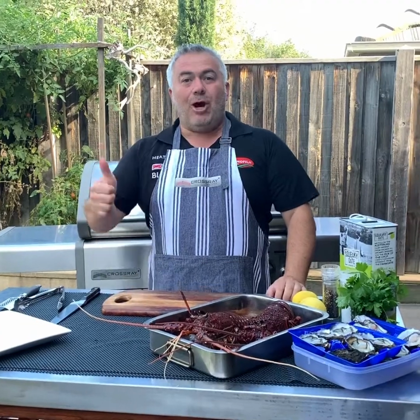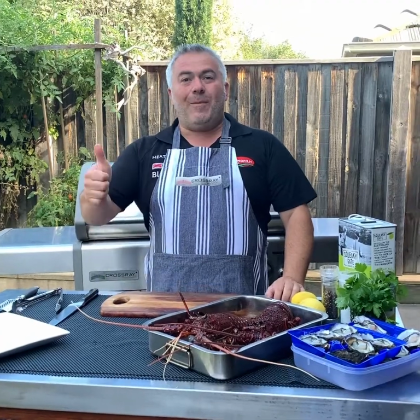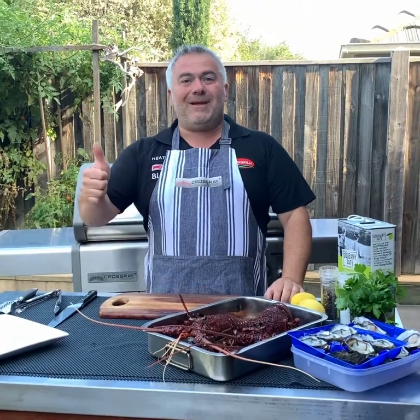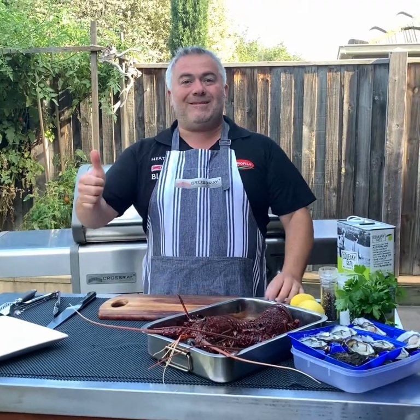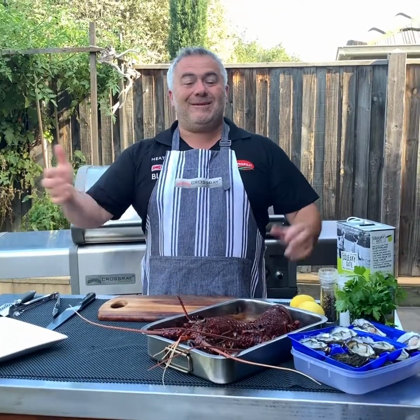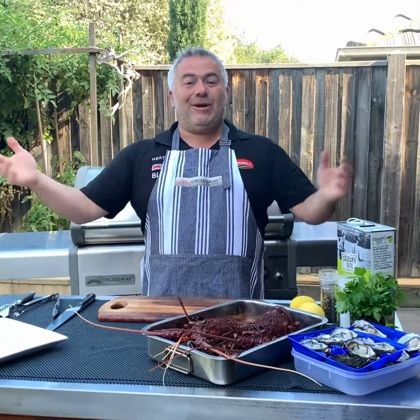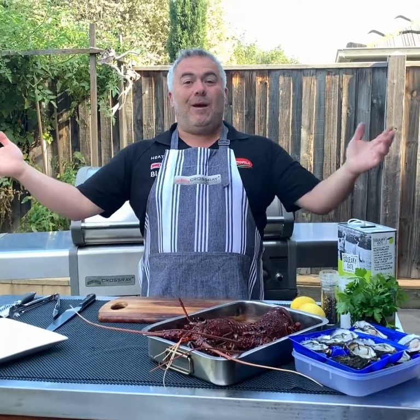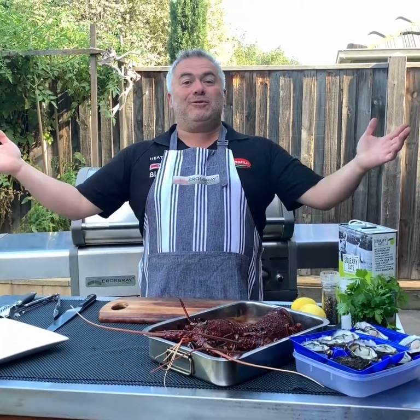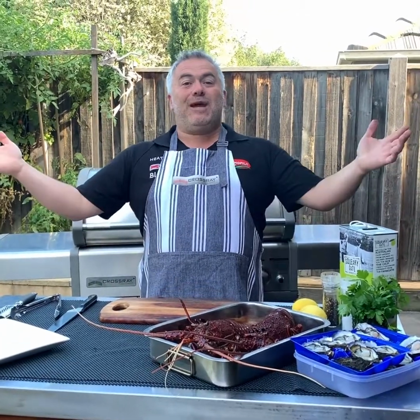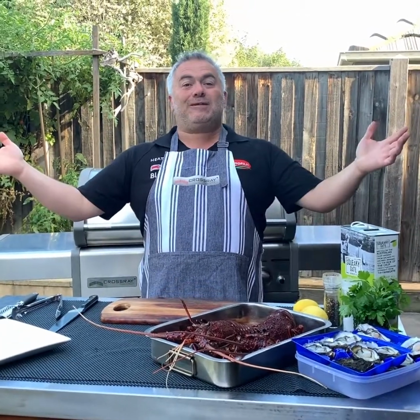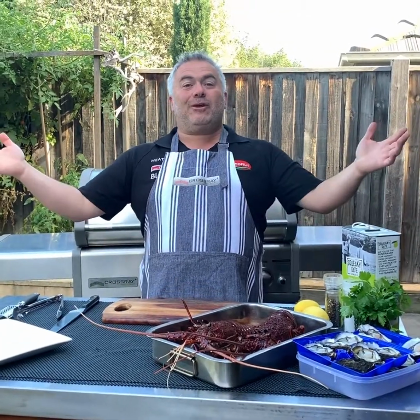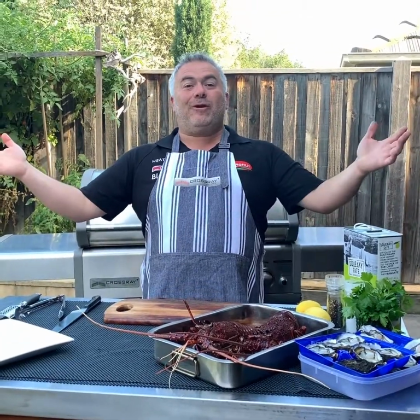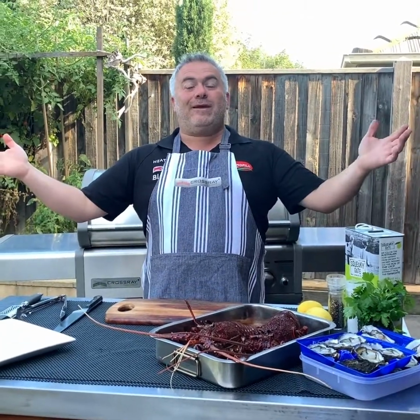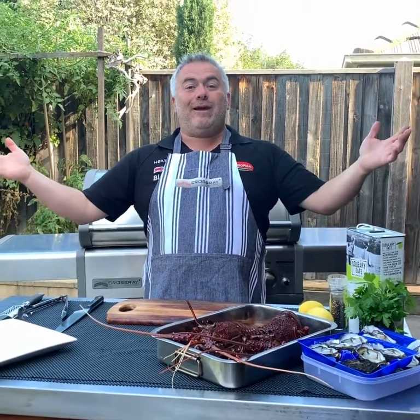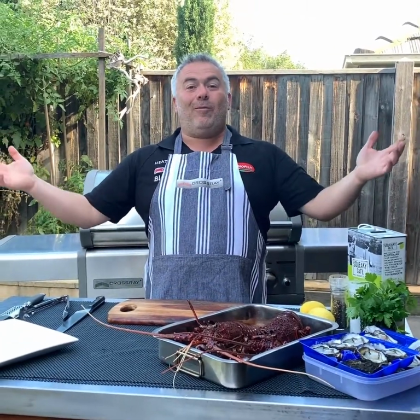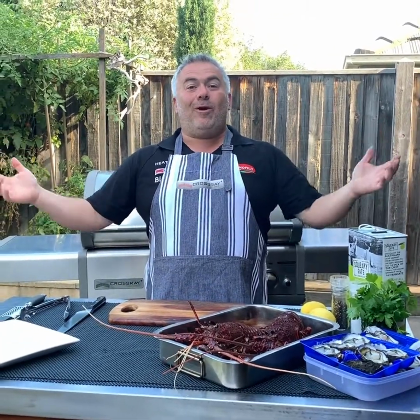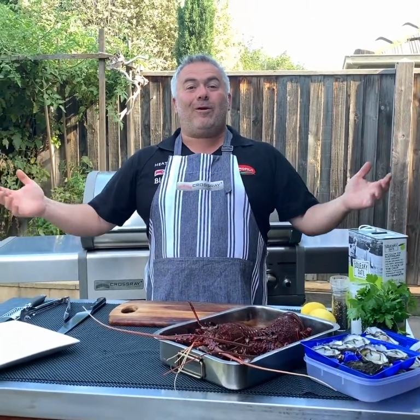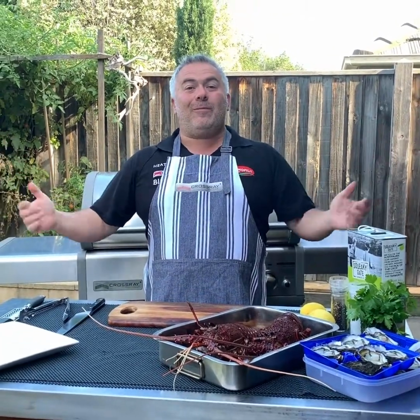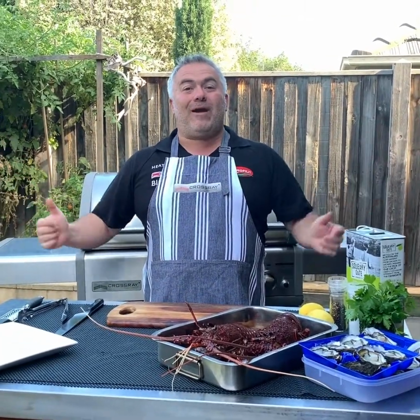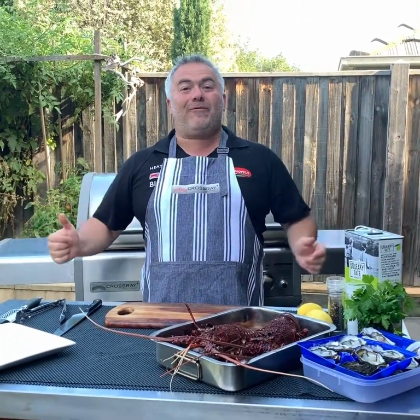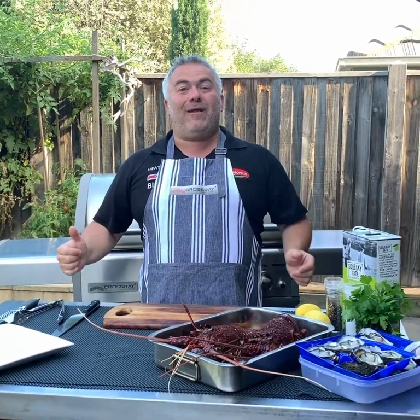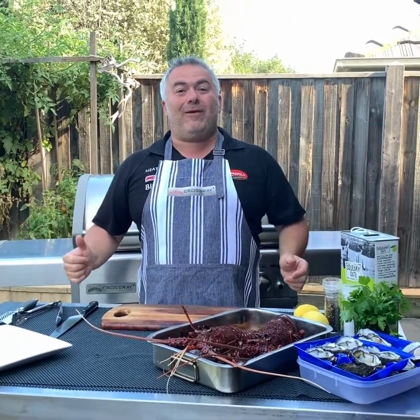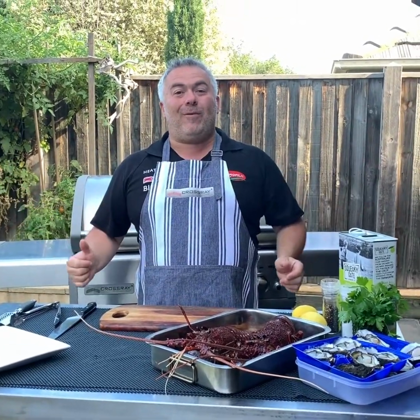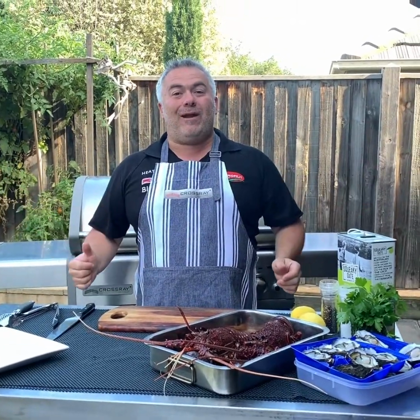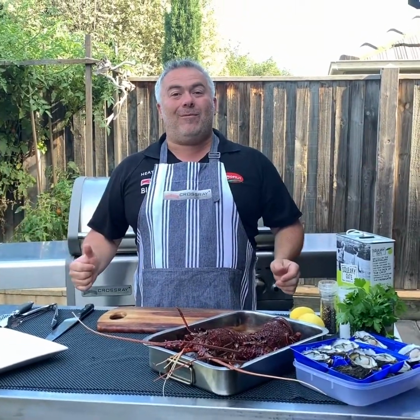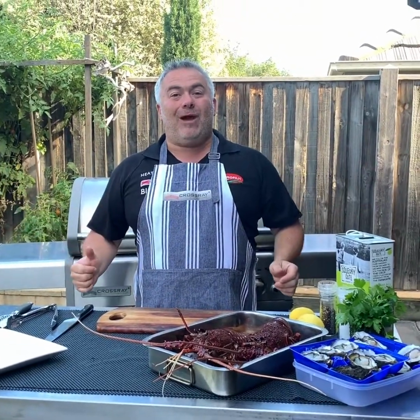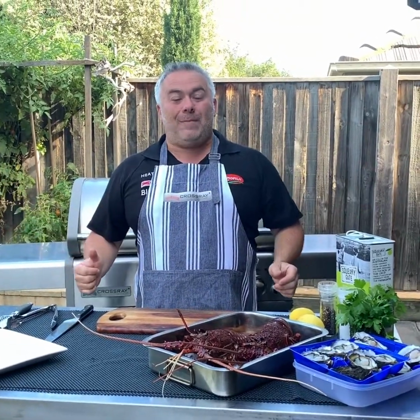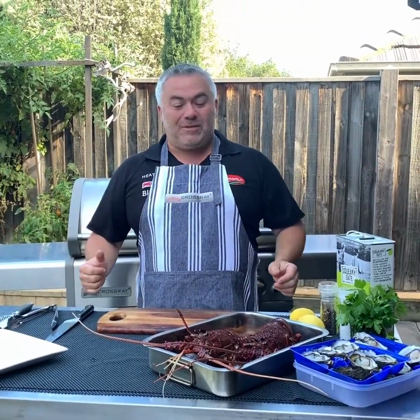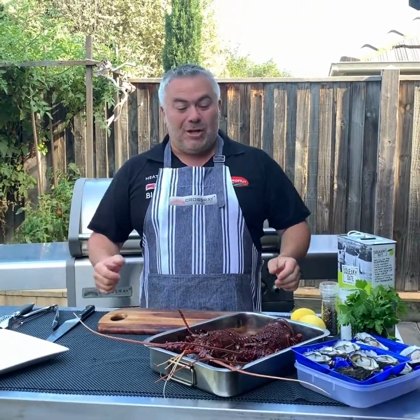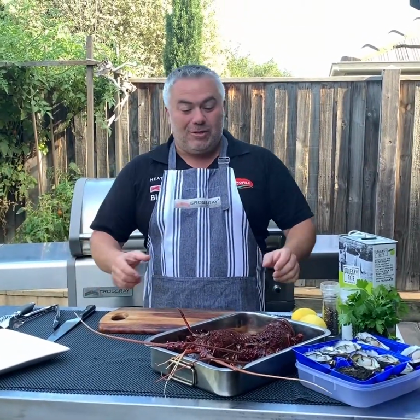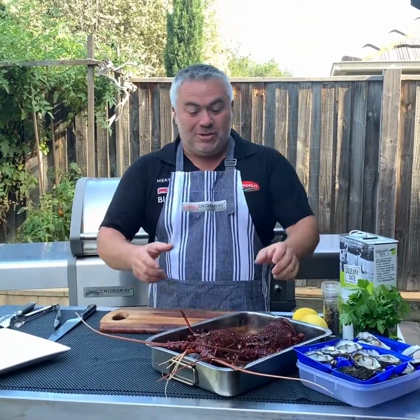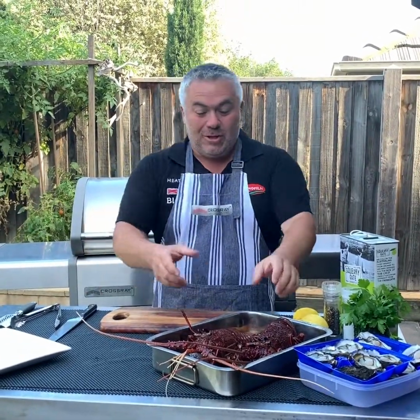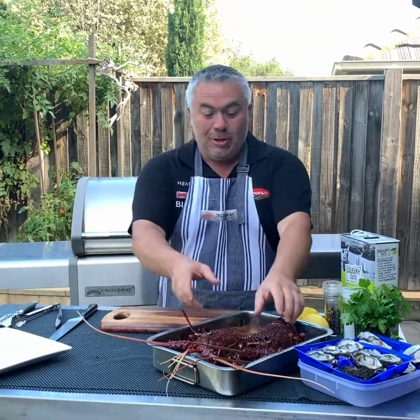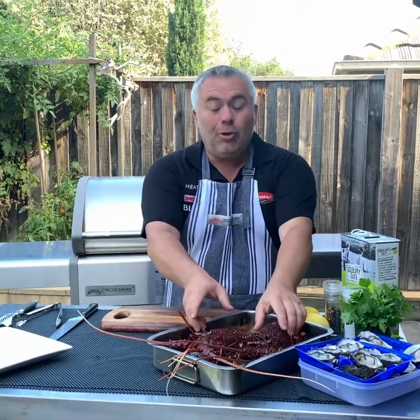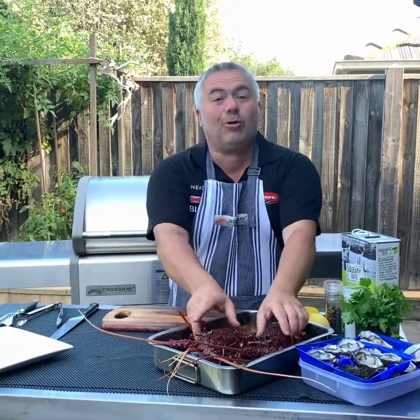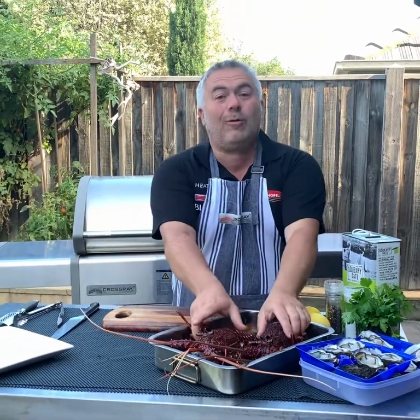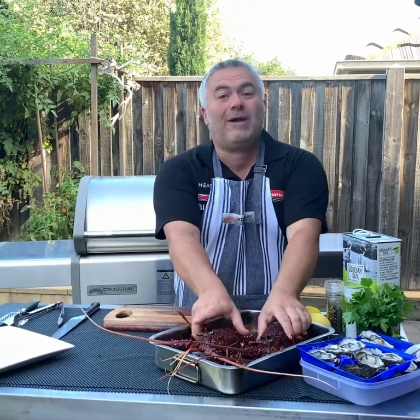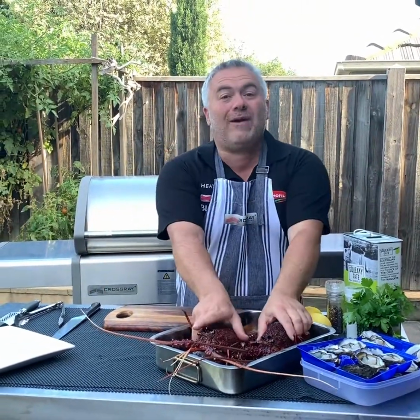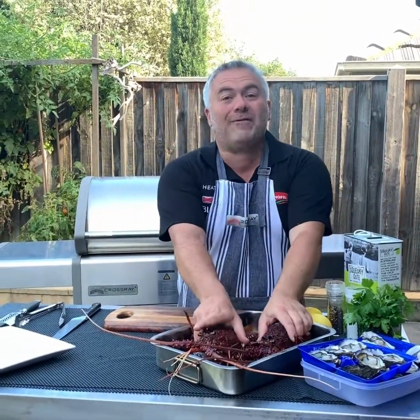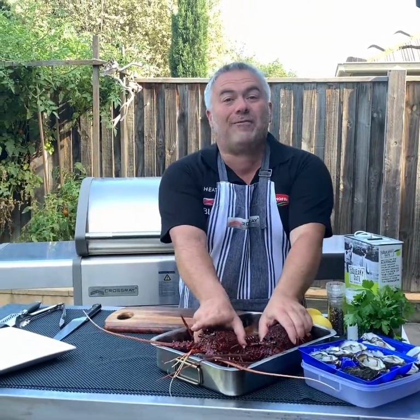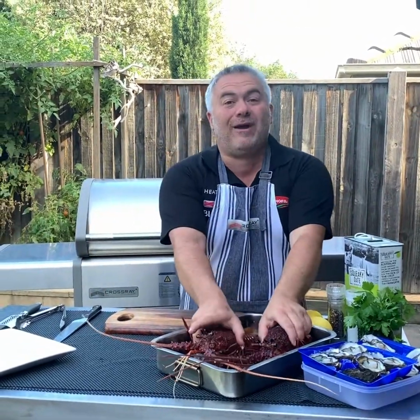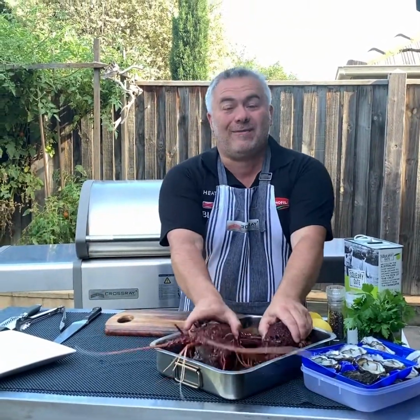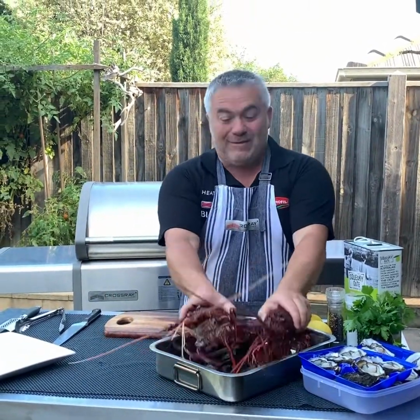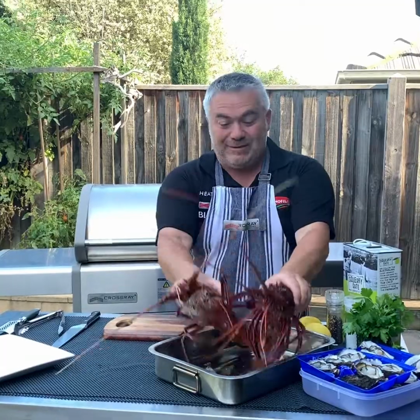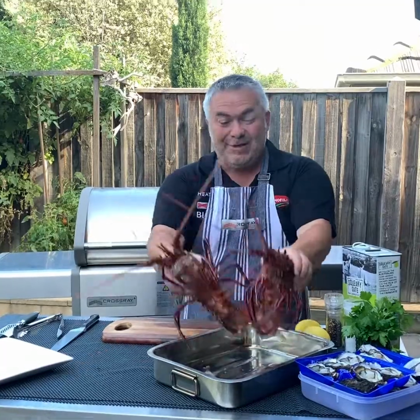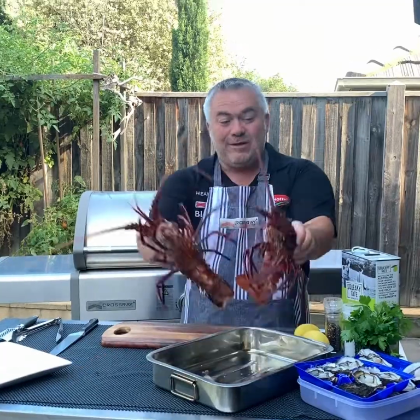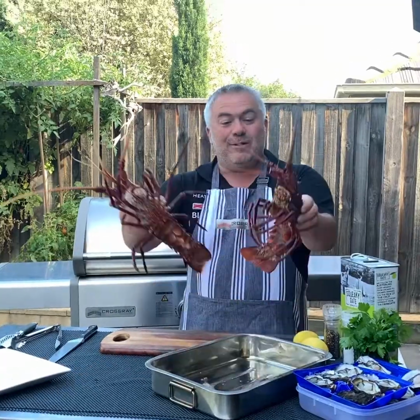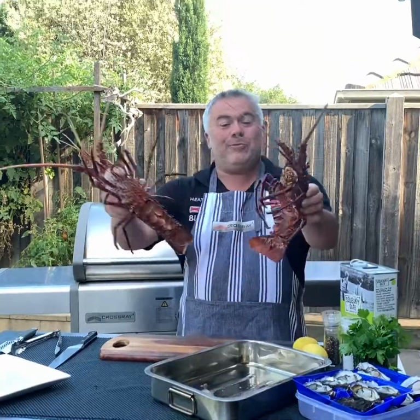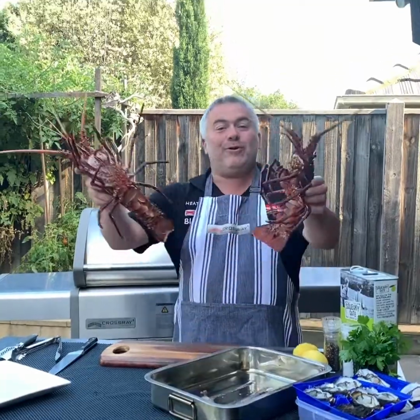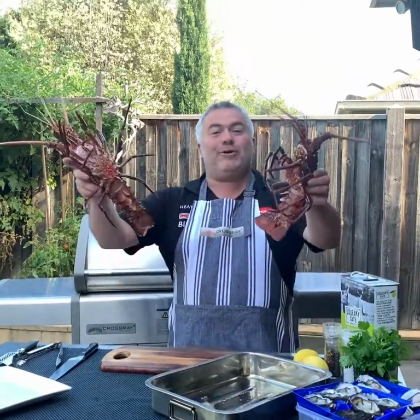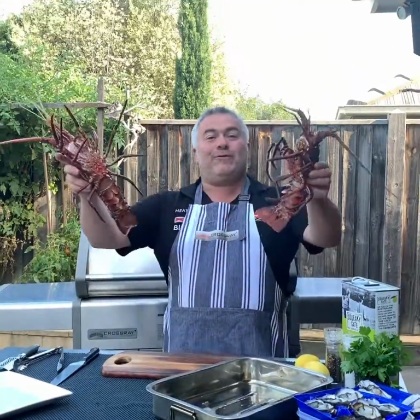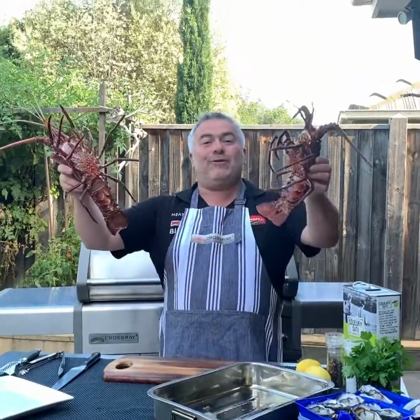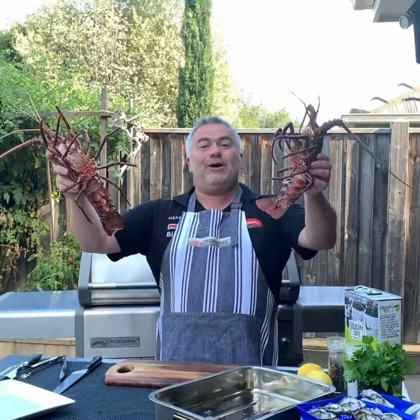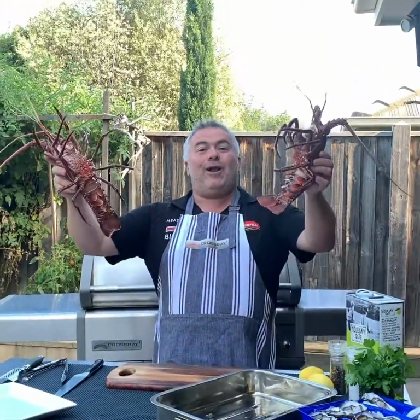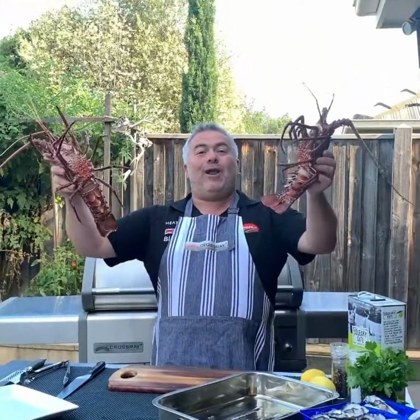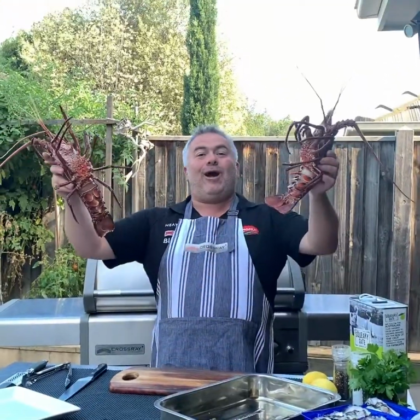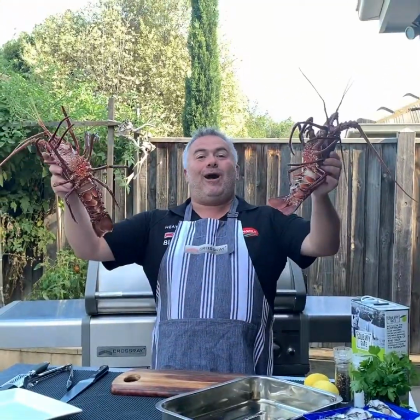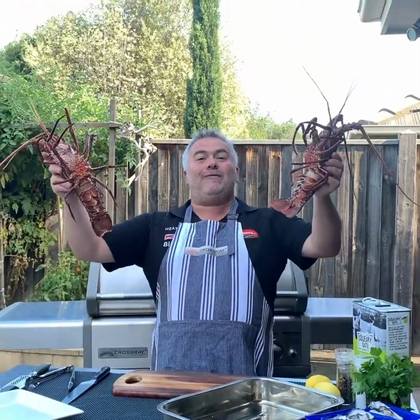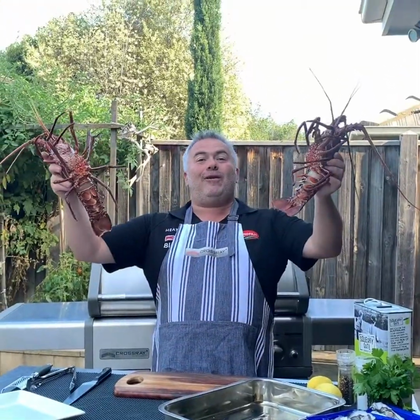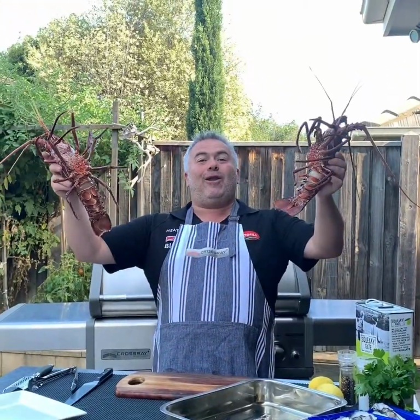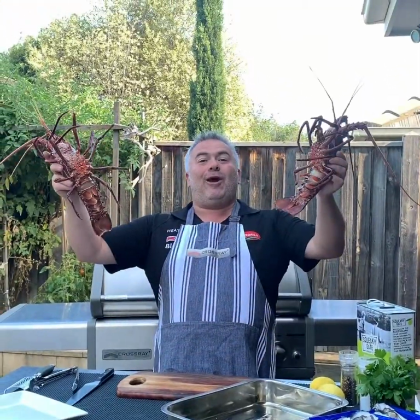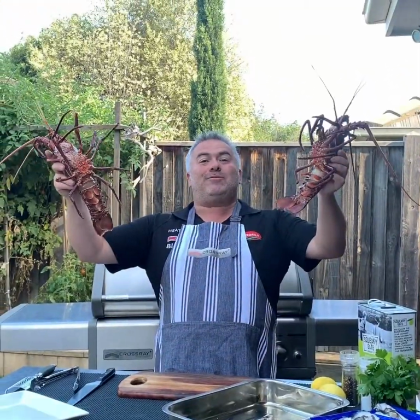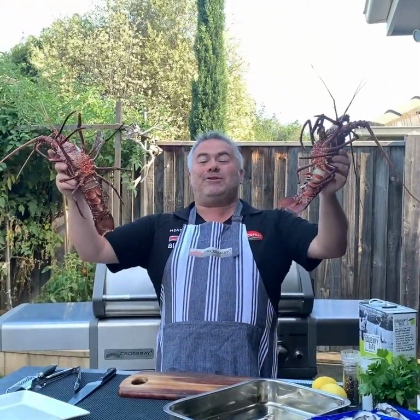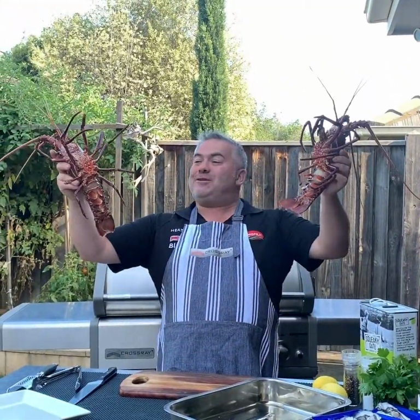Oppa! I'm Jack the Greek and welcome back for another one of my episodes. Look what we have in front of us — some beautiful live lobsters.